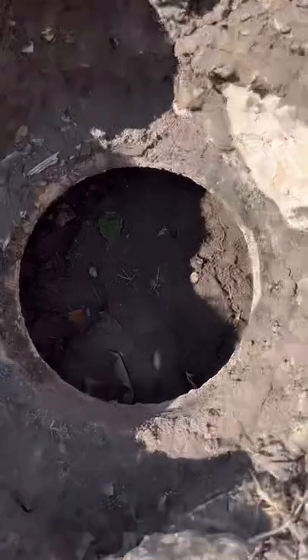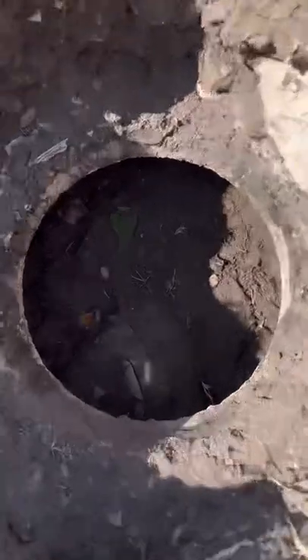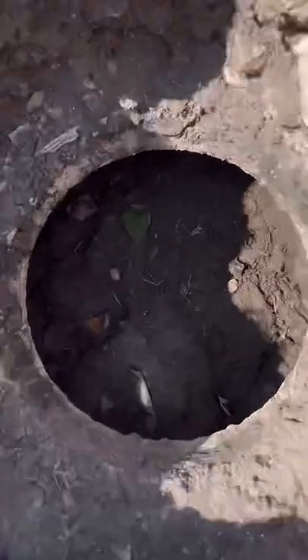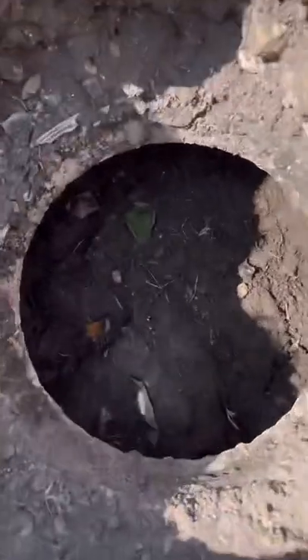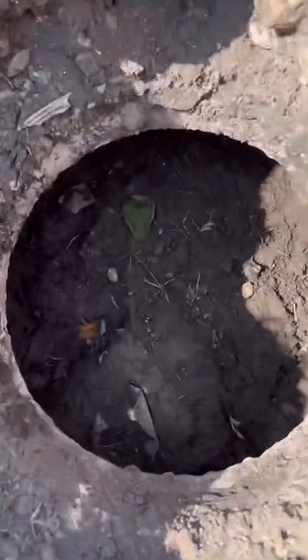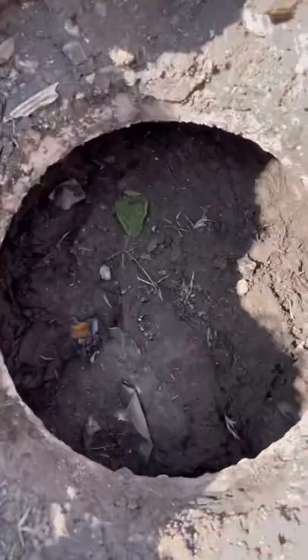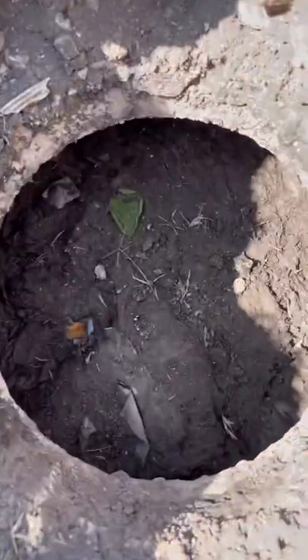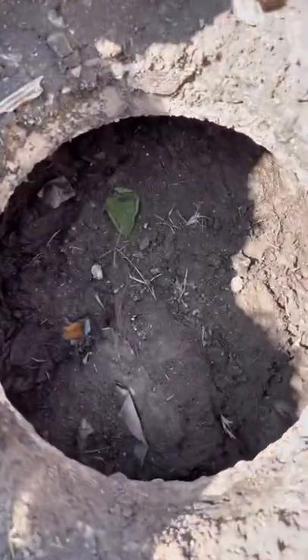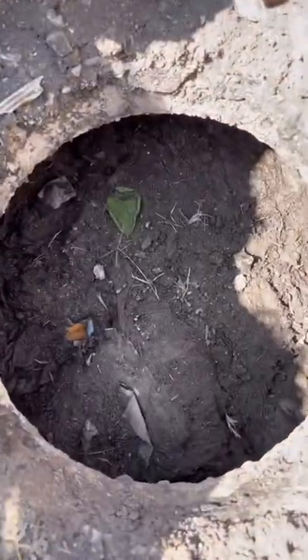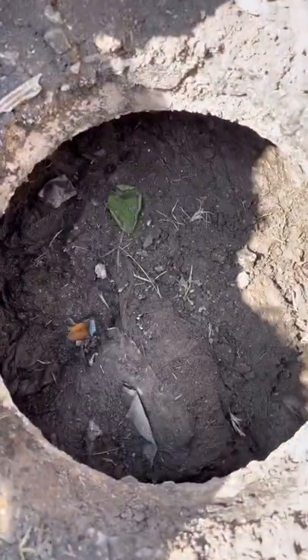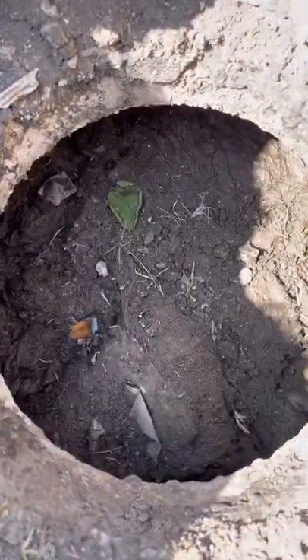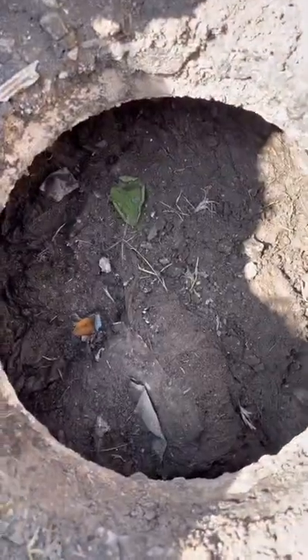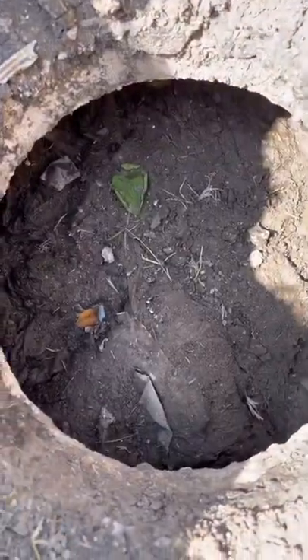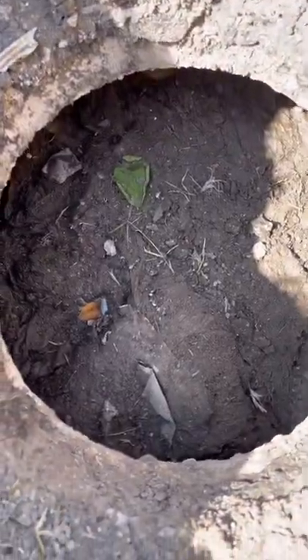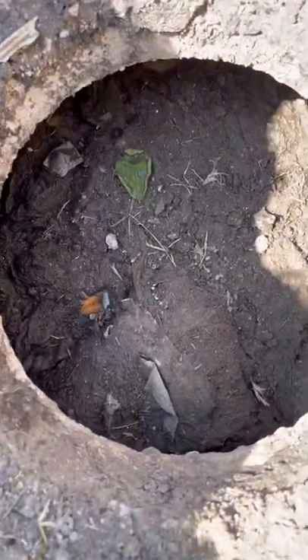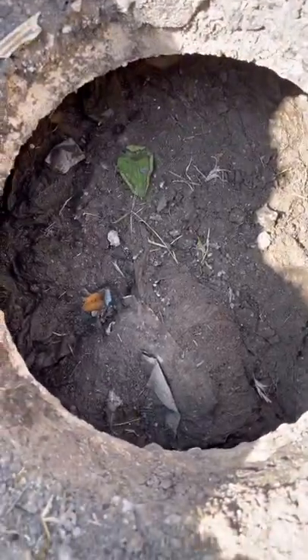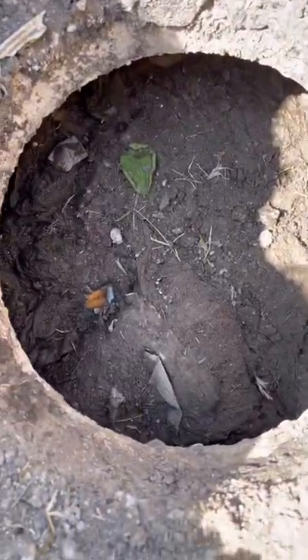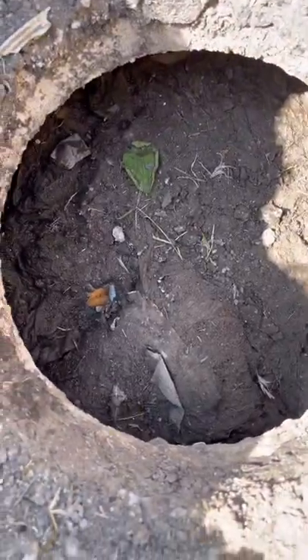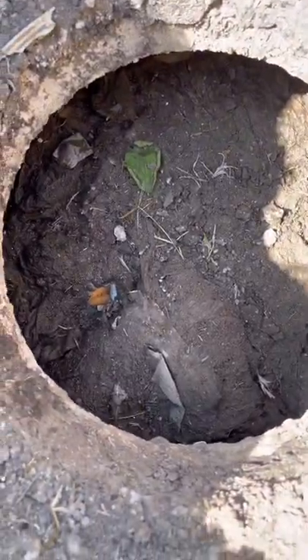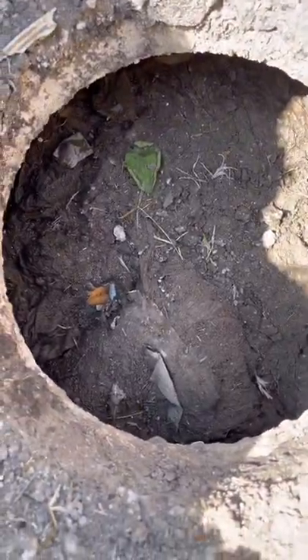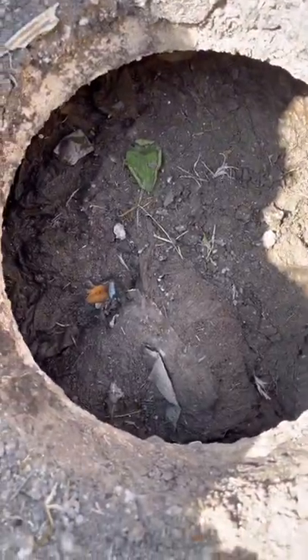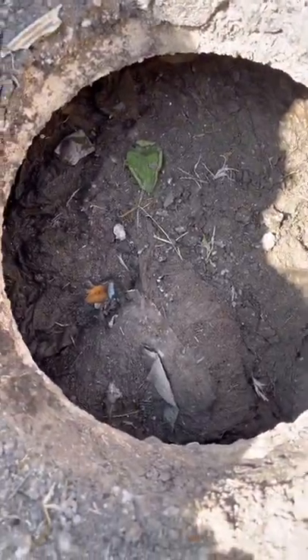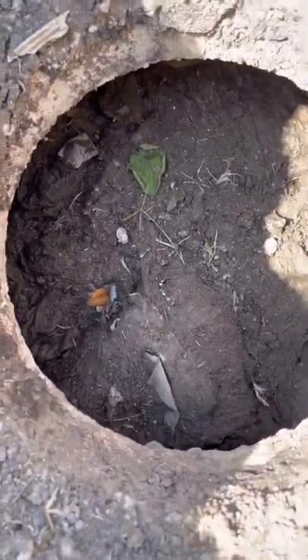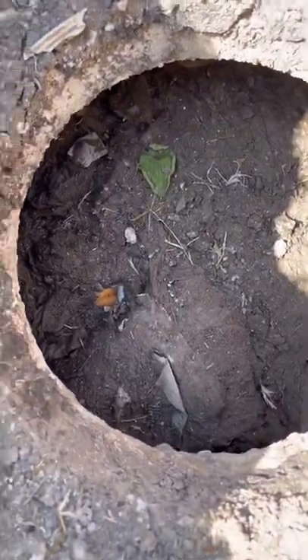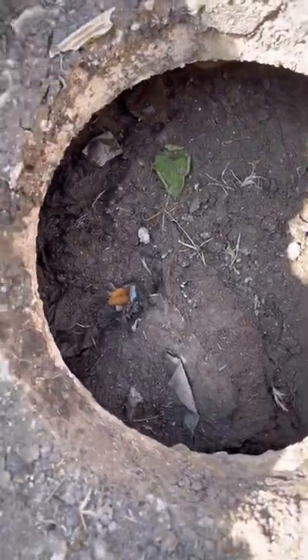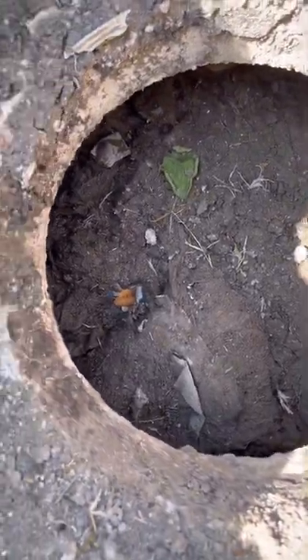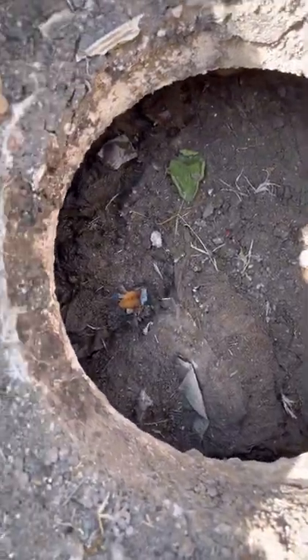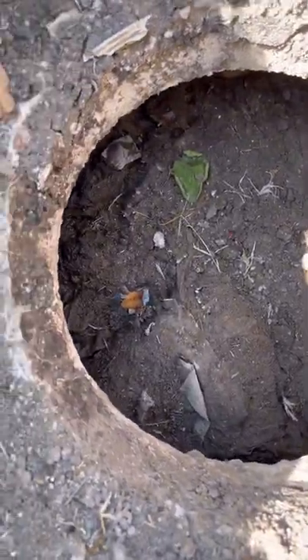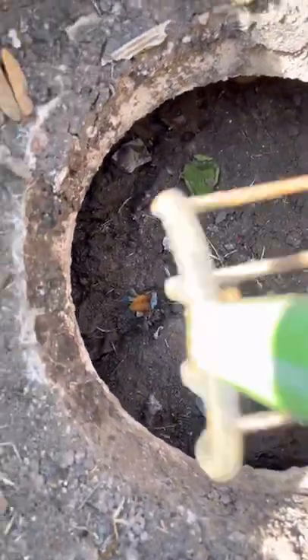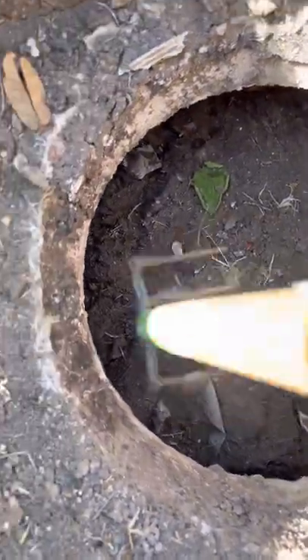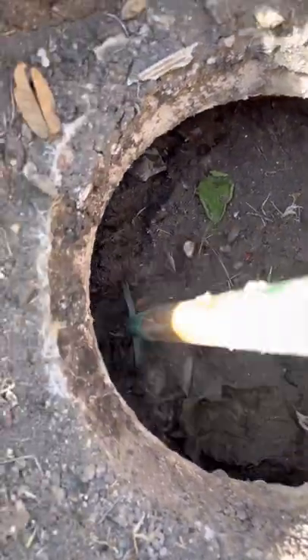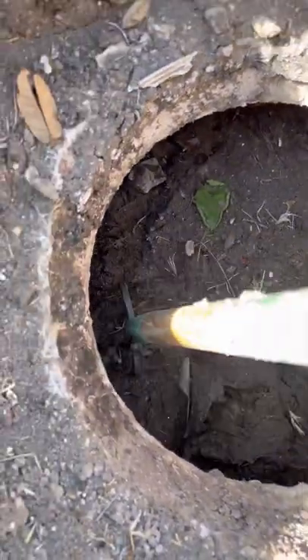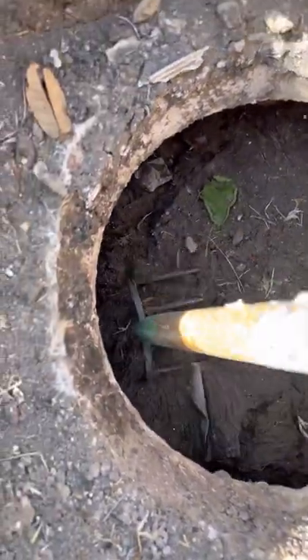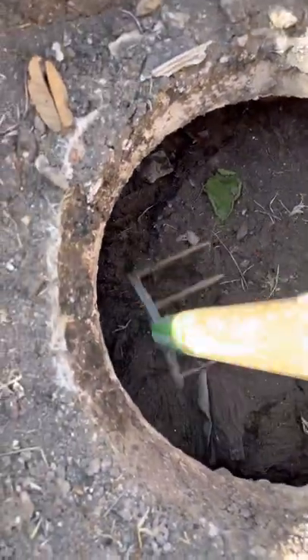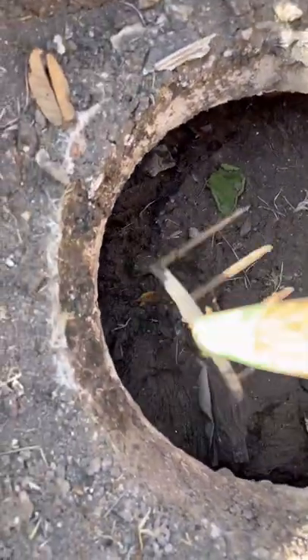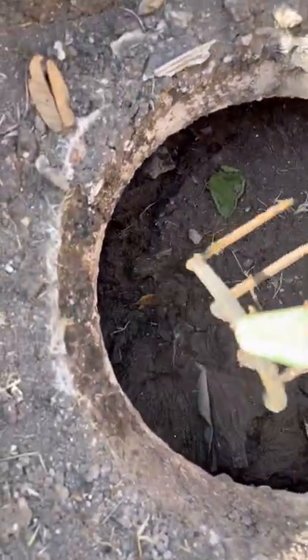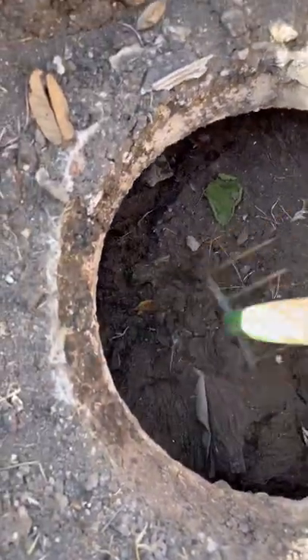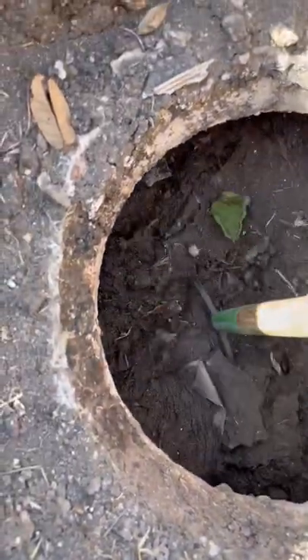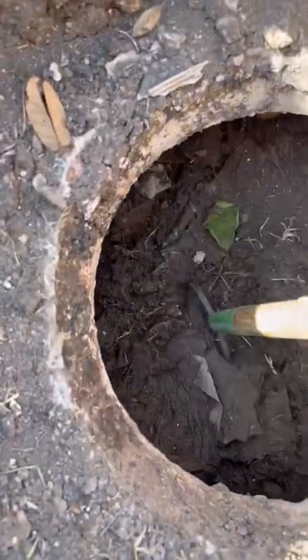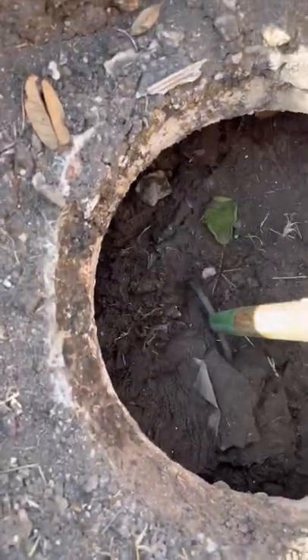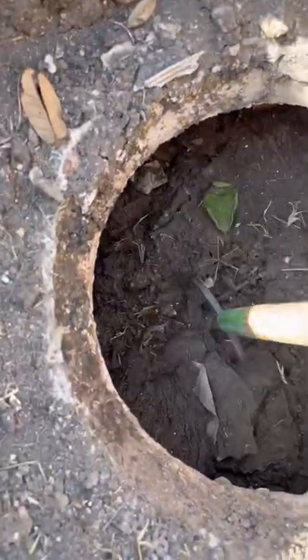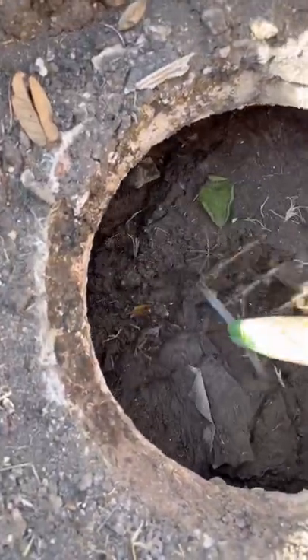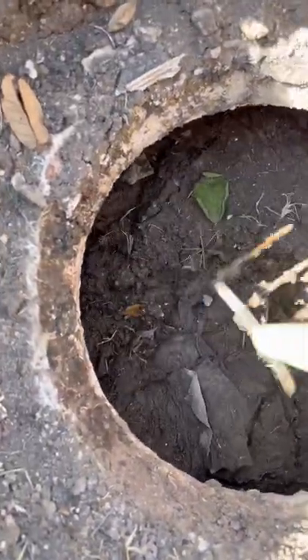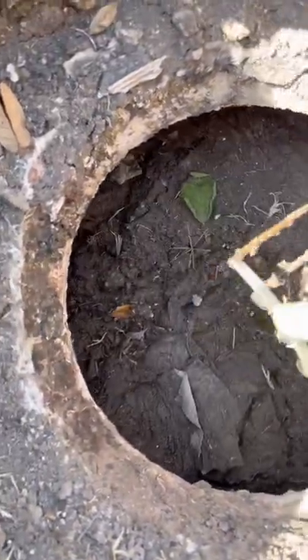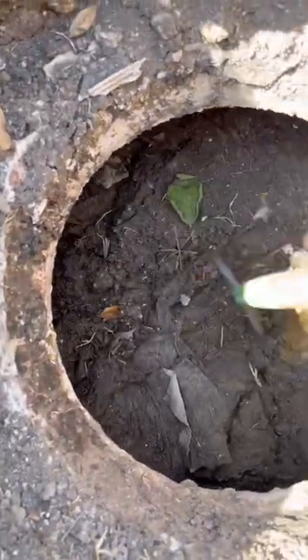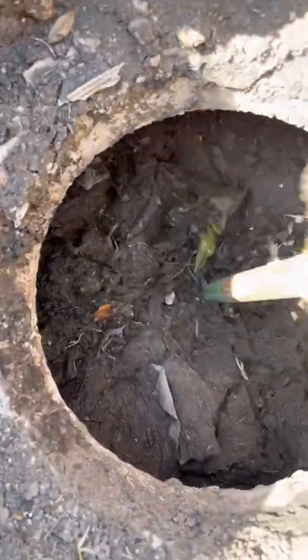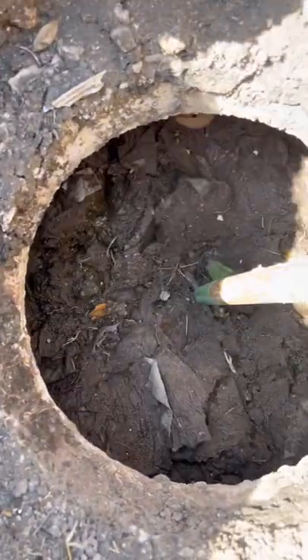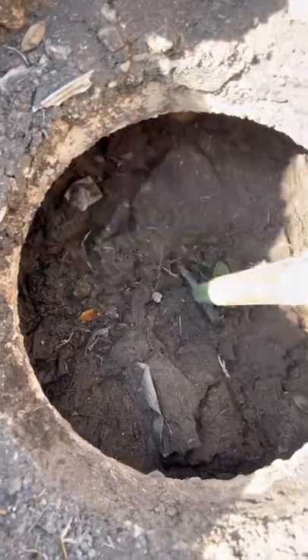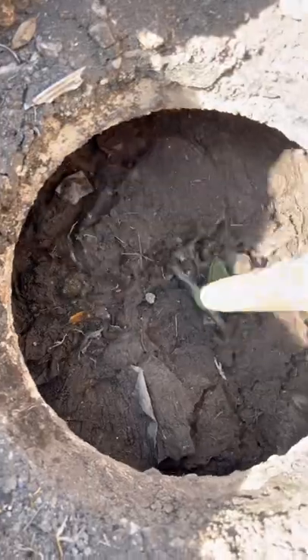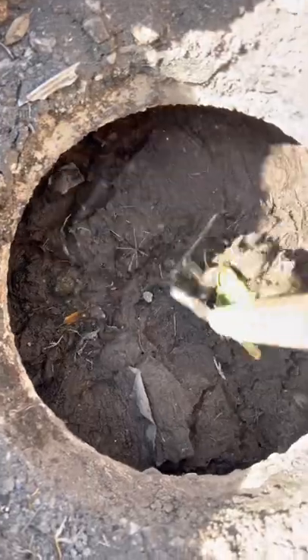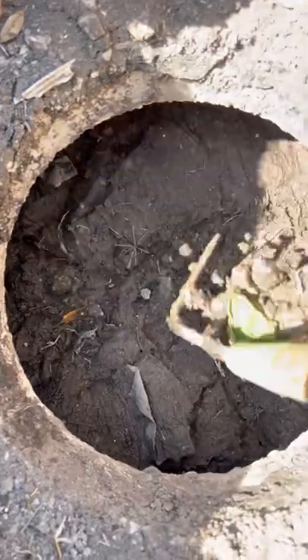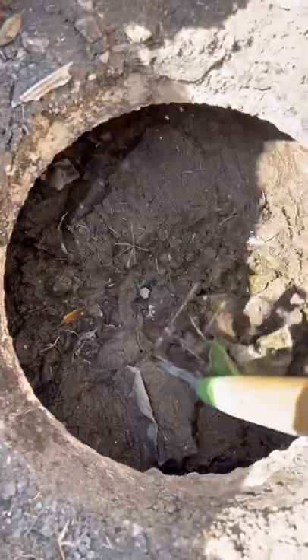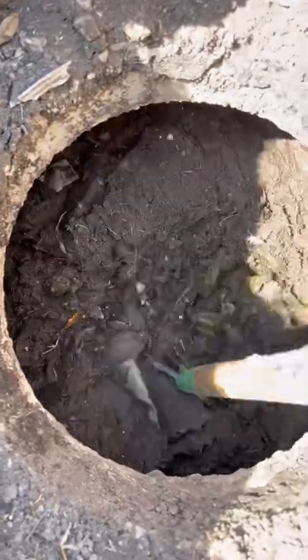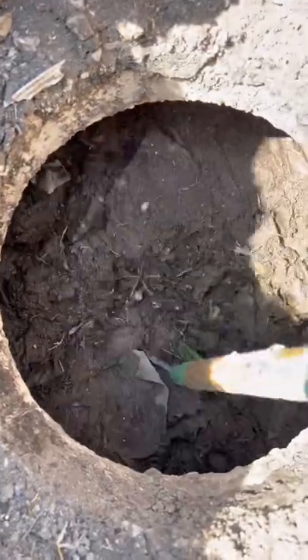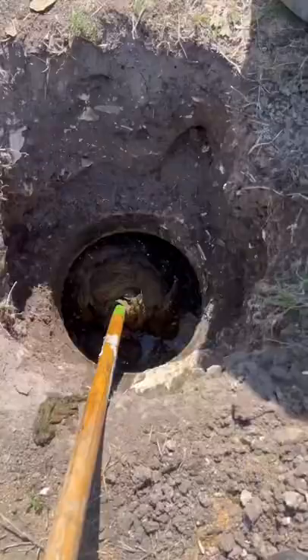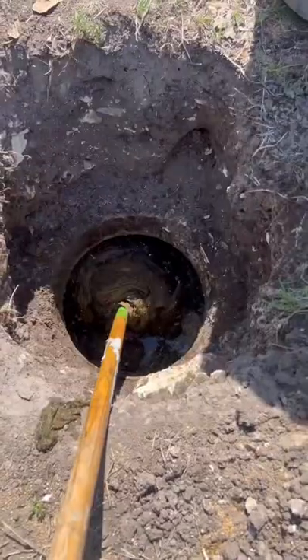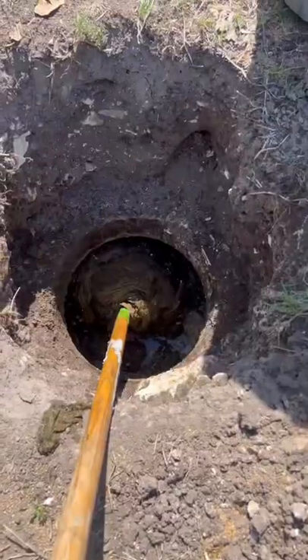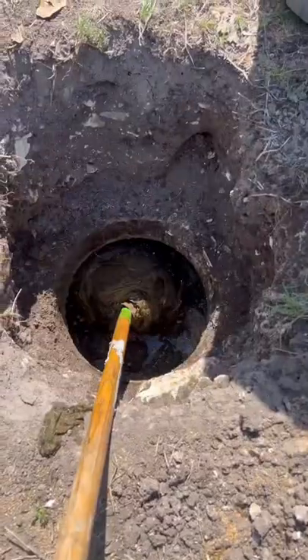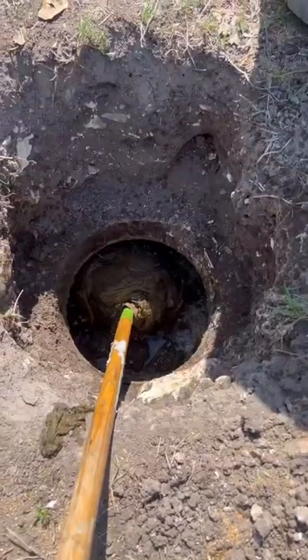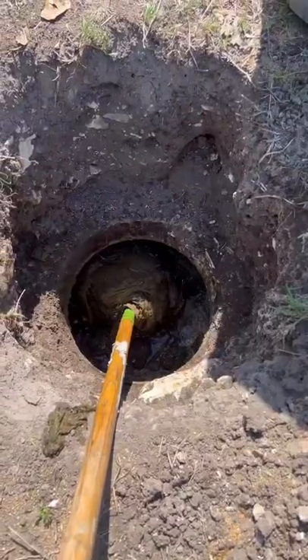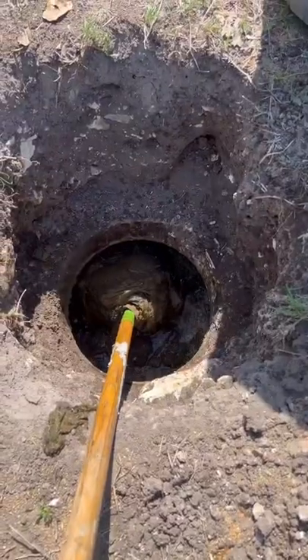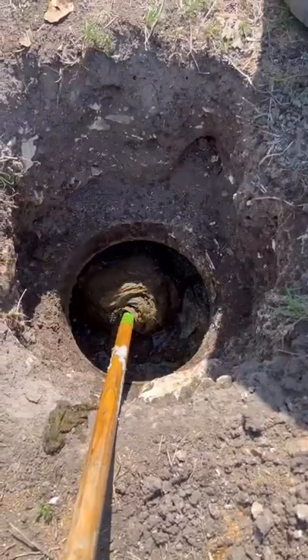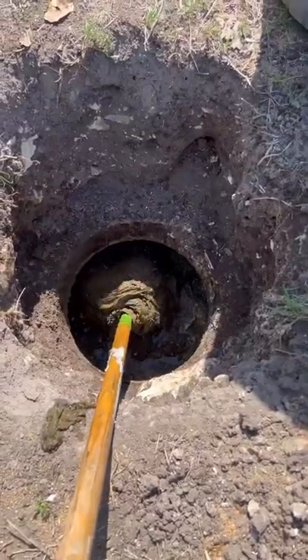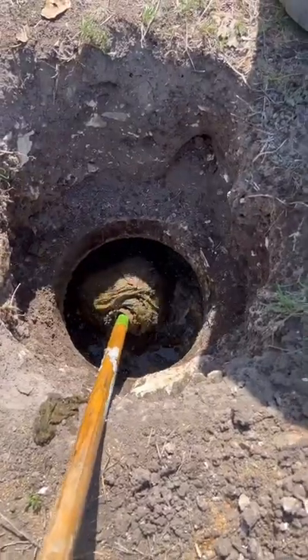A customer gave us a call. We have a ton of wipes in the septic tank. Smells like money.